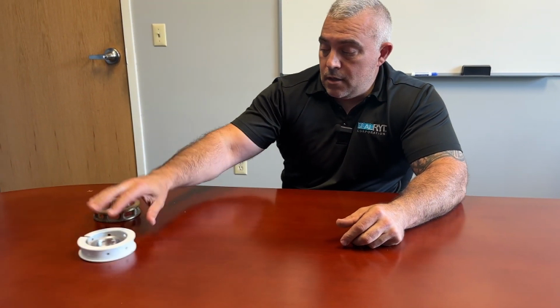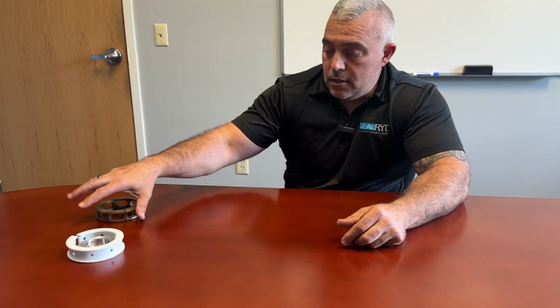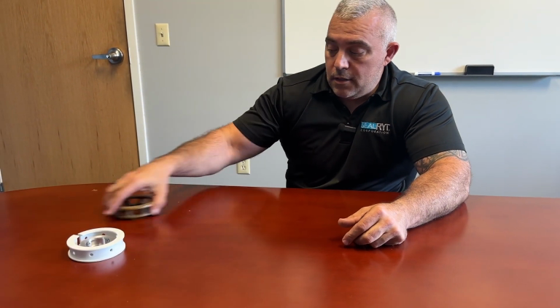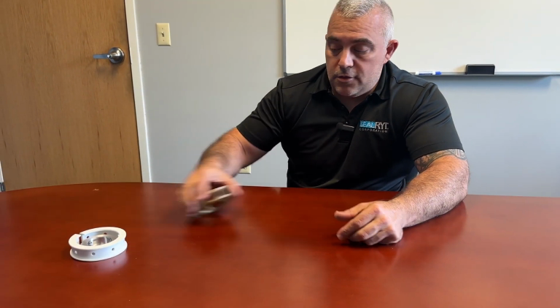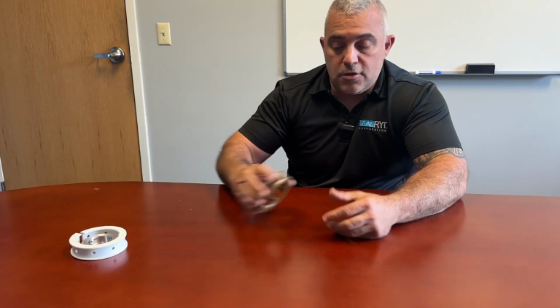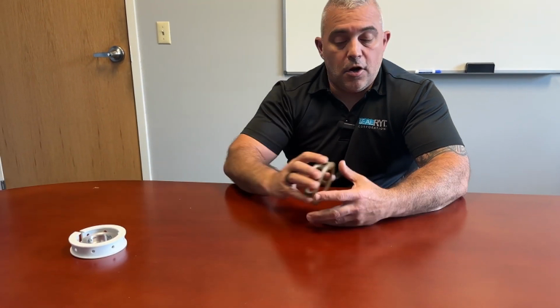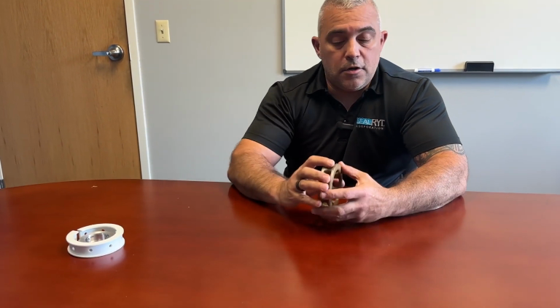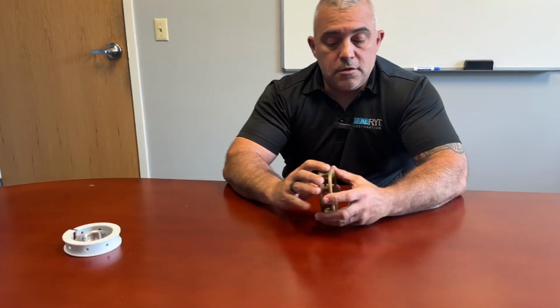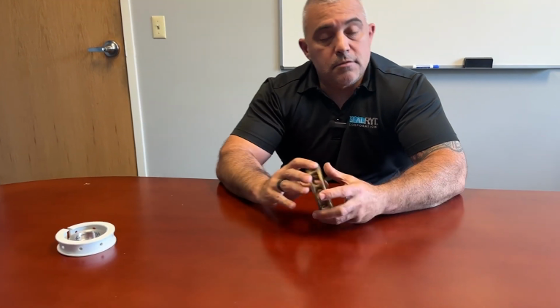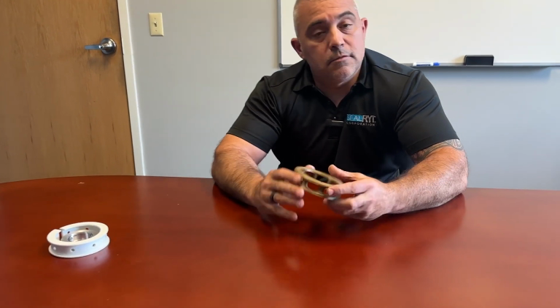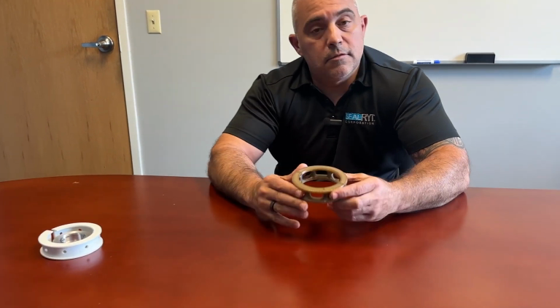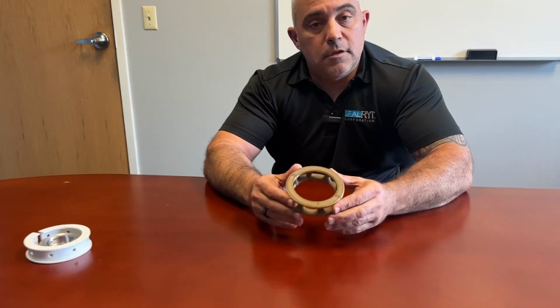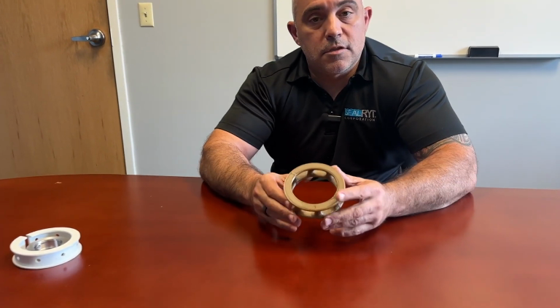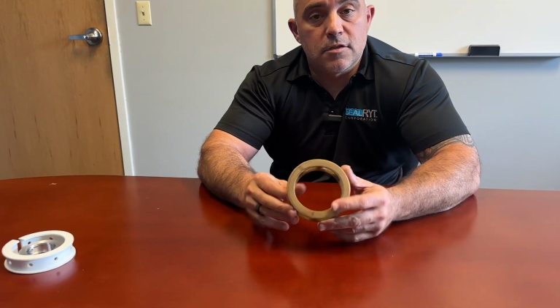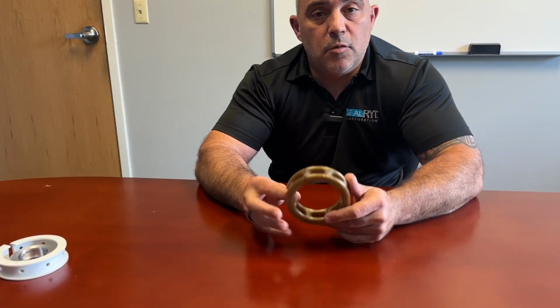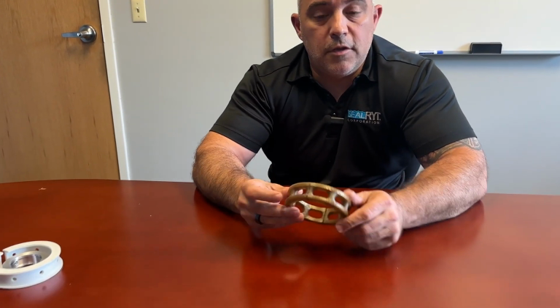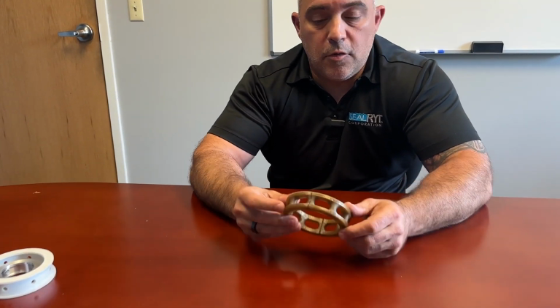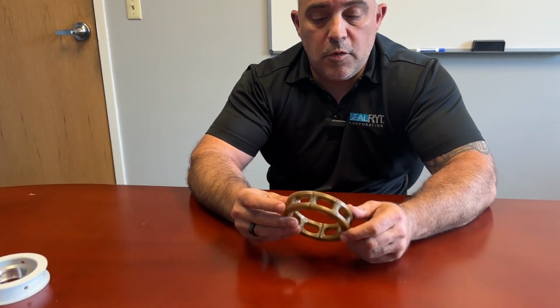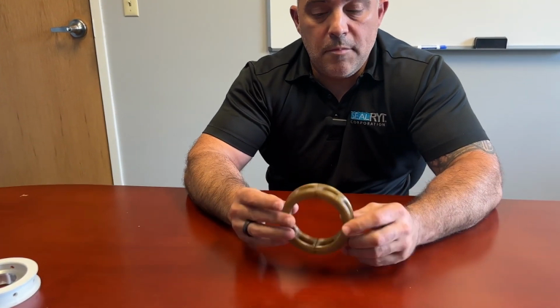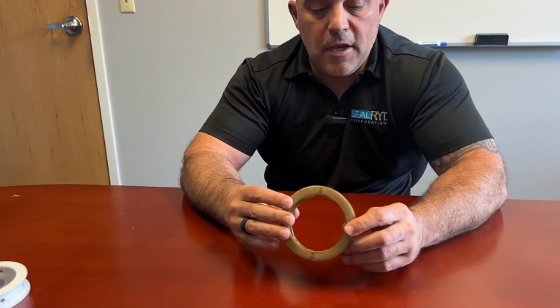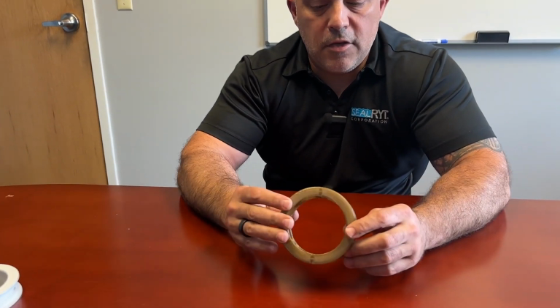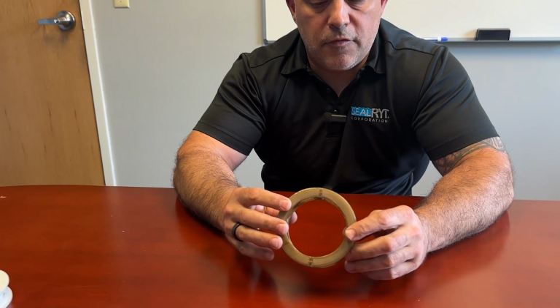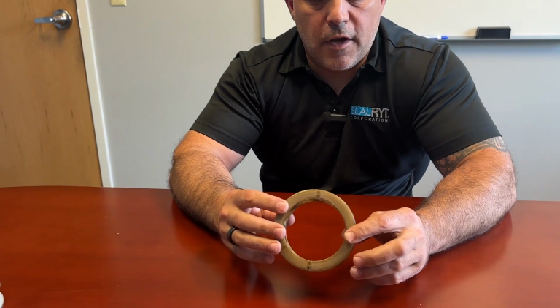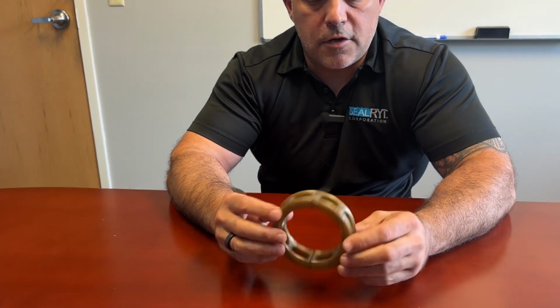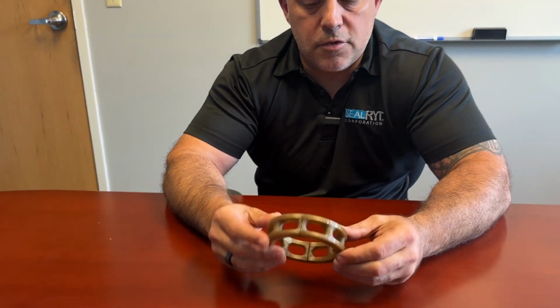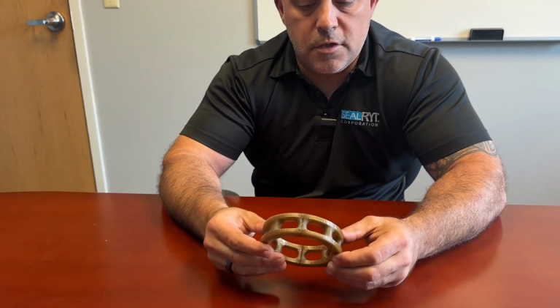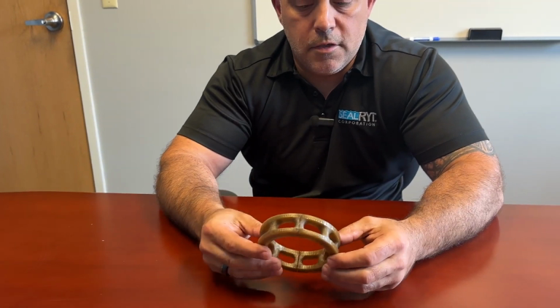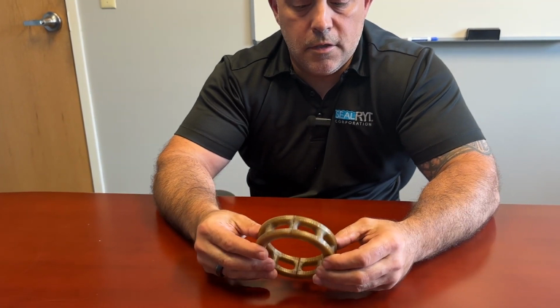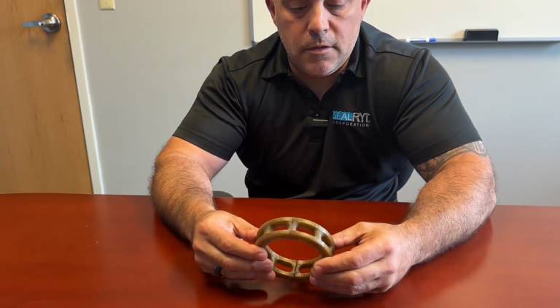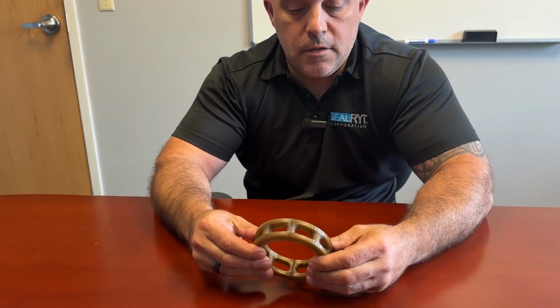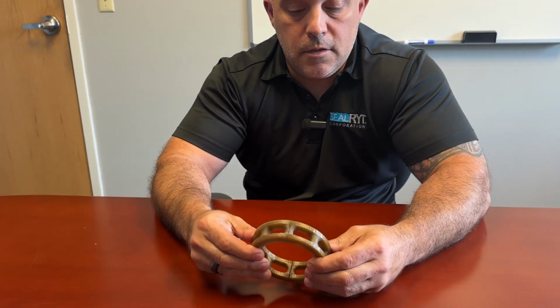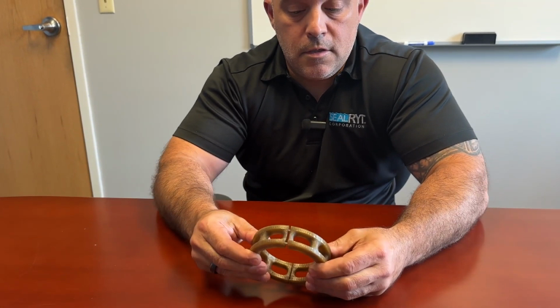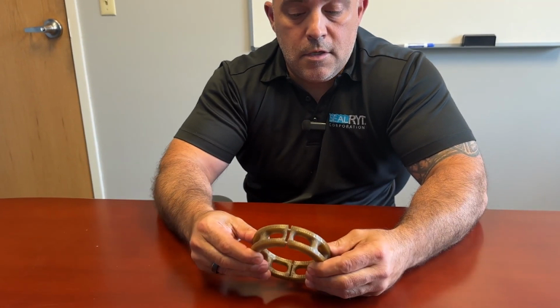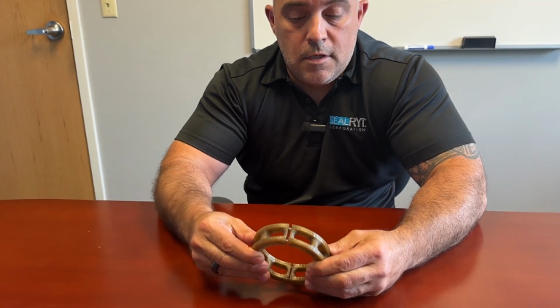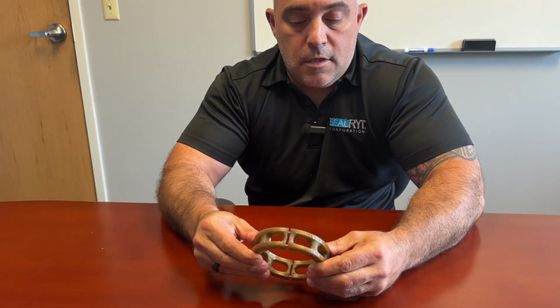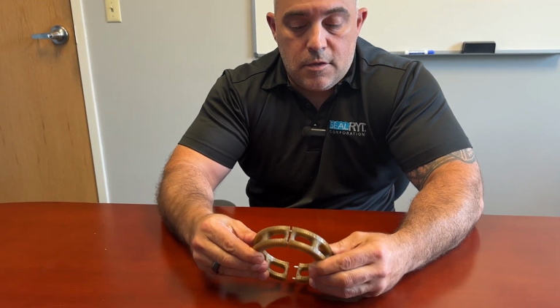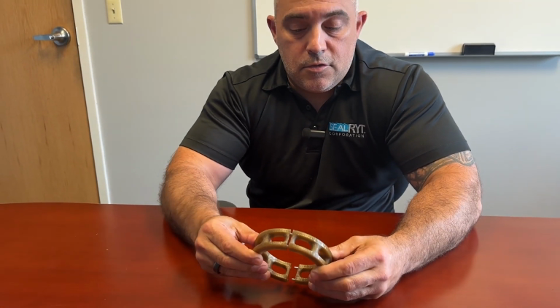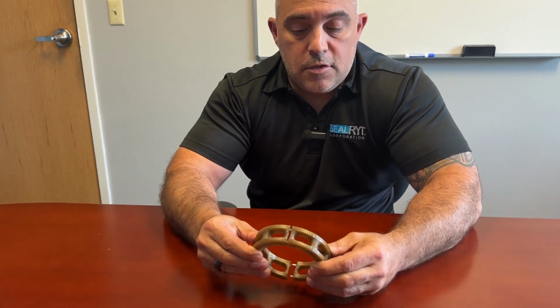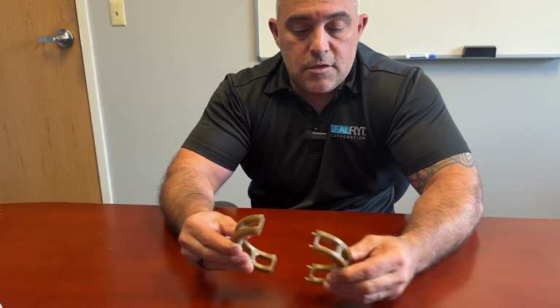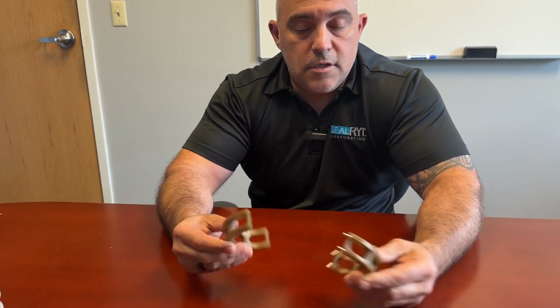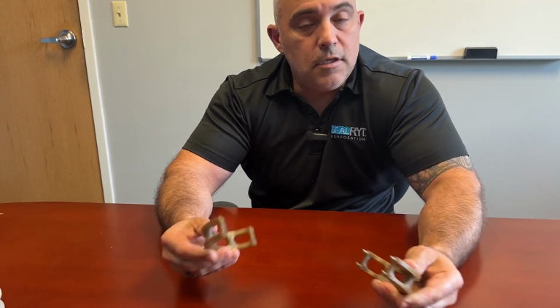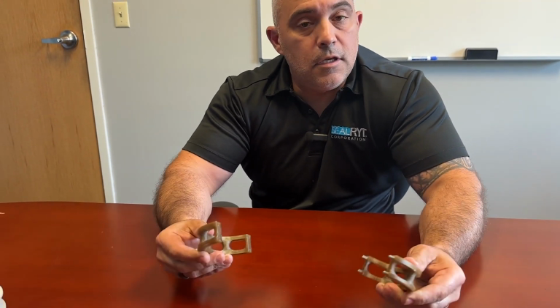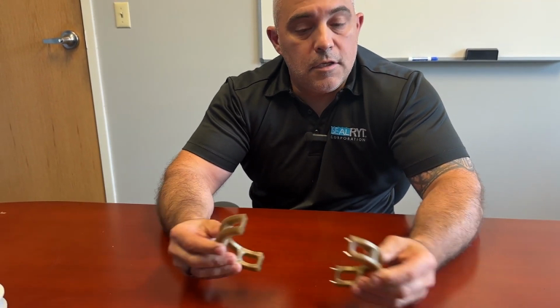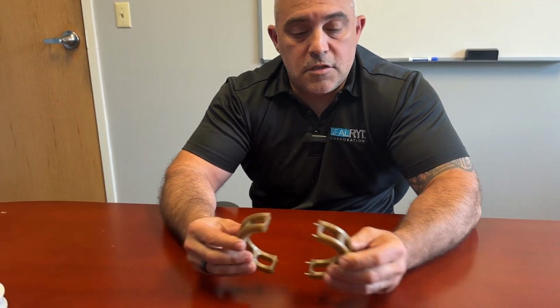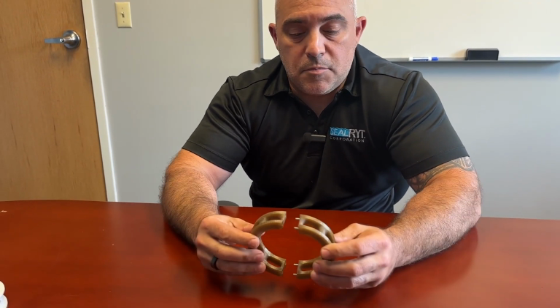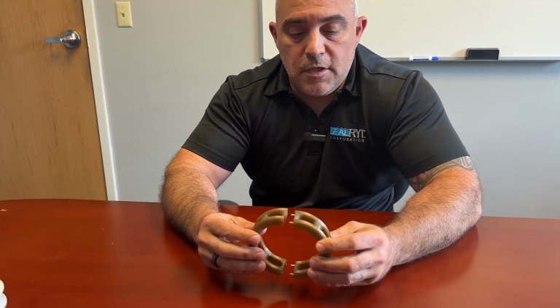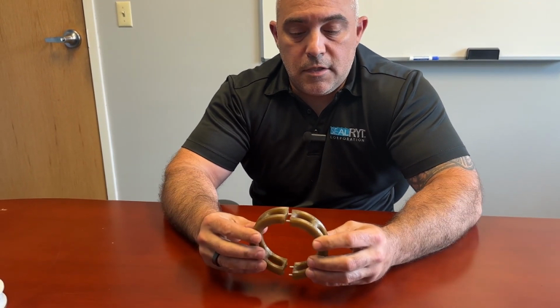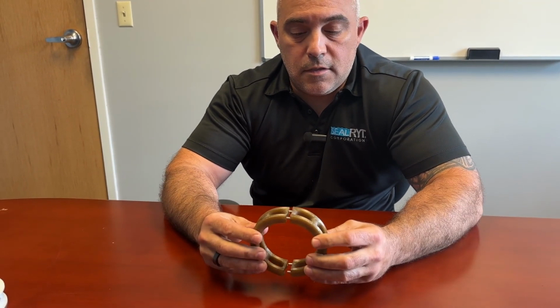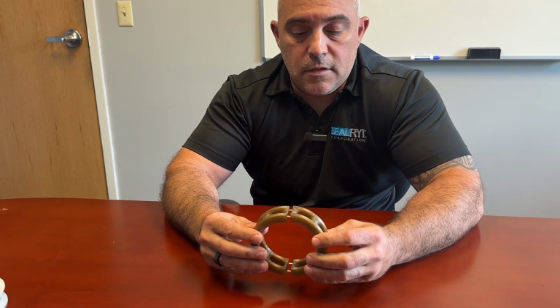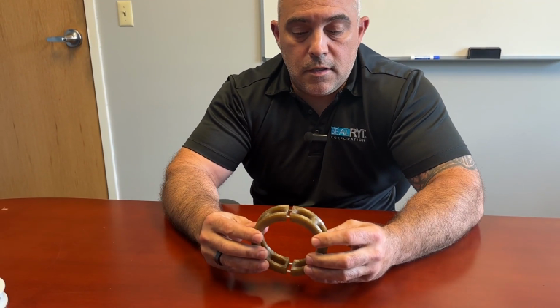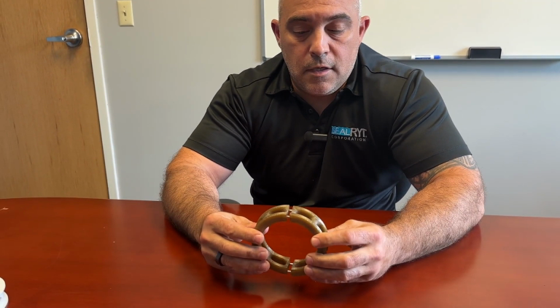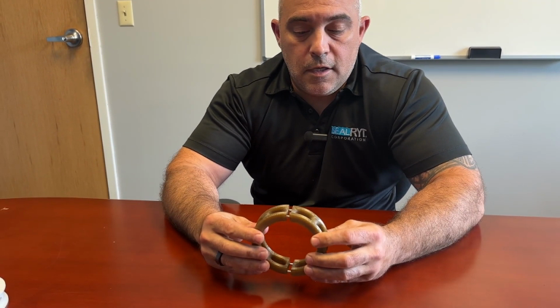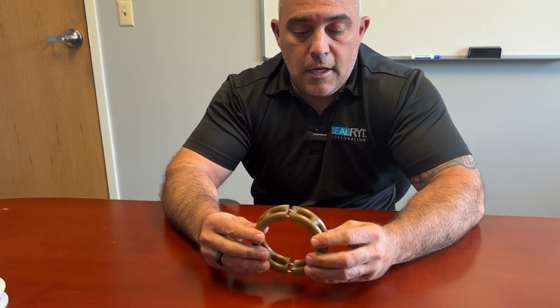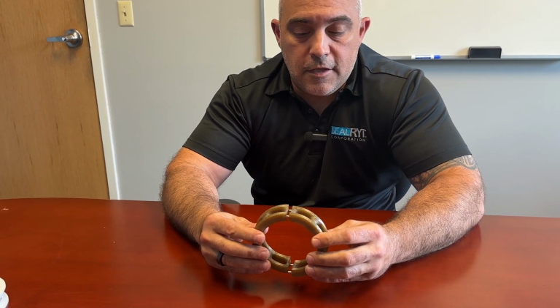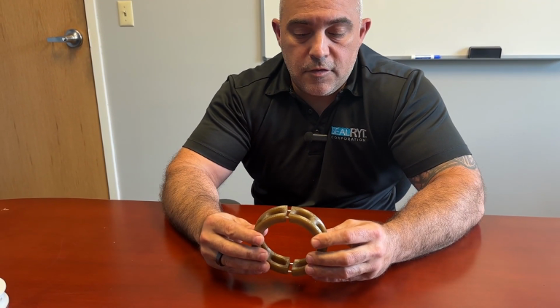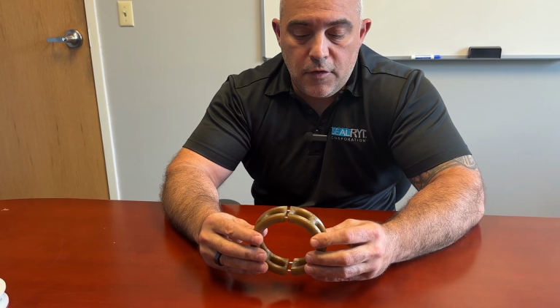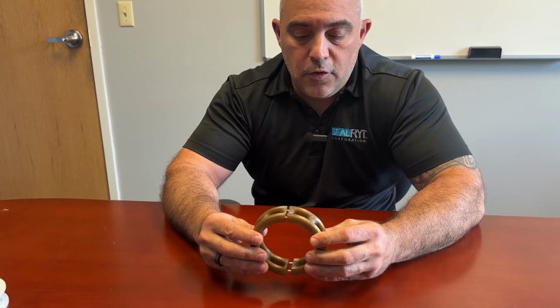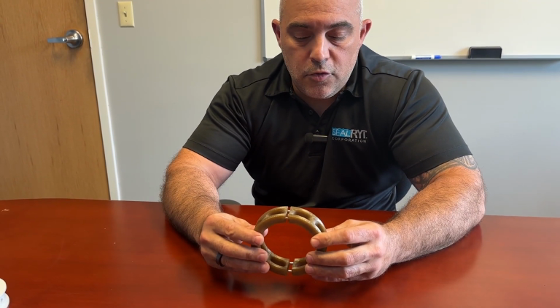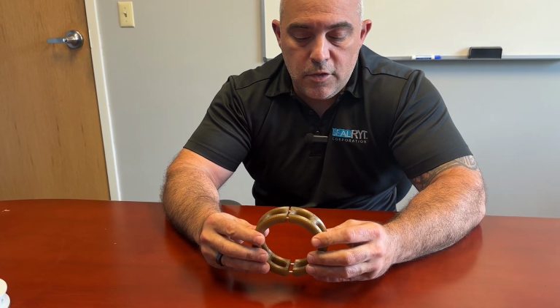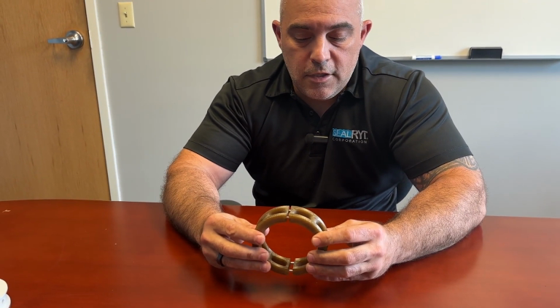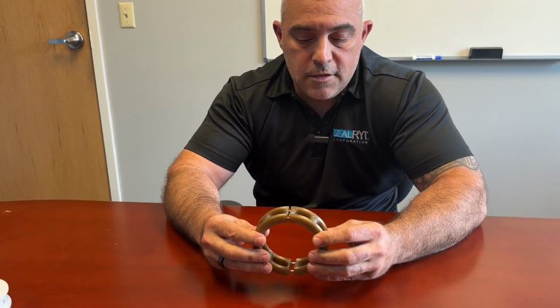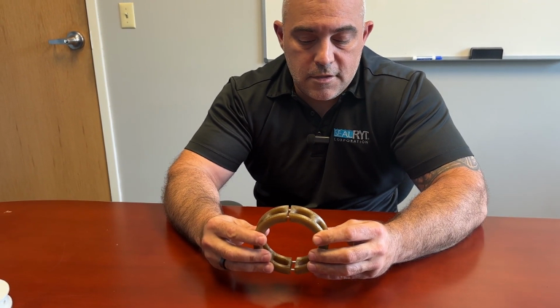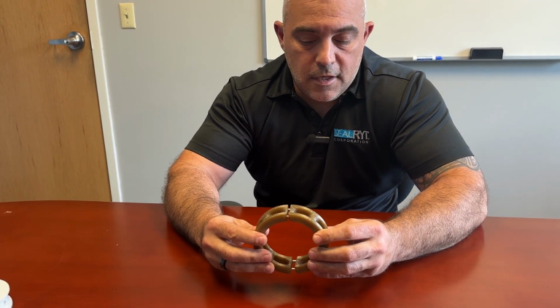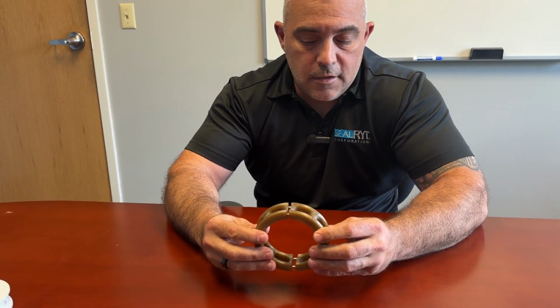Then there's ours — this is the one that we manufacture here. As you can see, it is split and it has a very unique design.